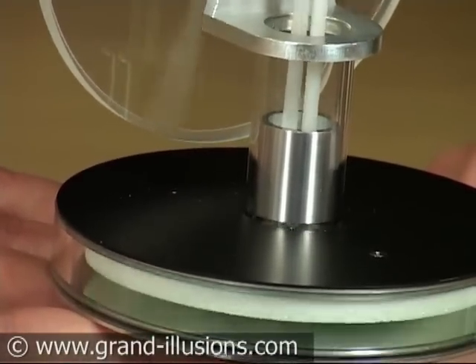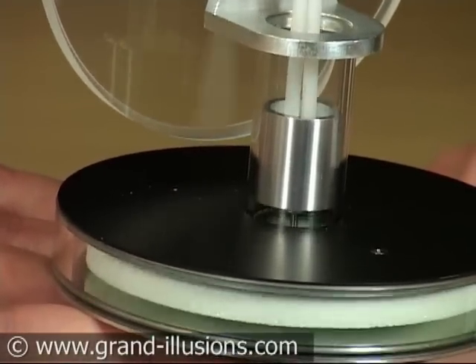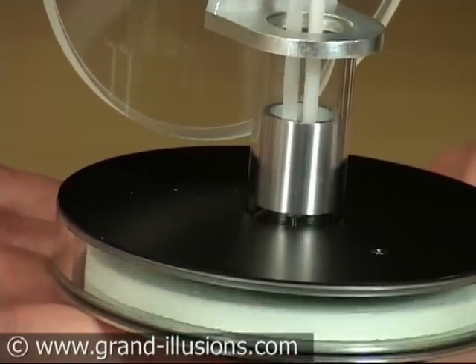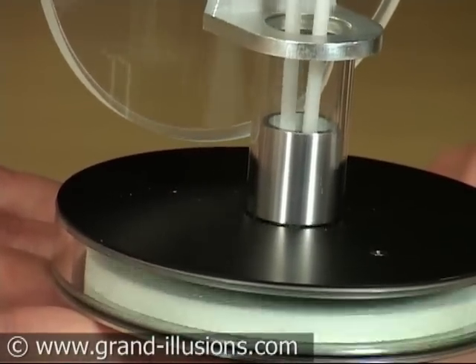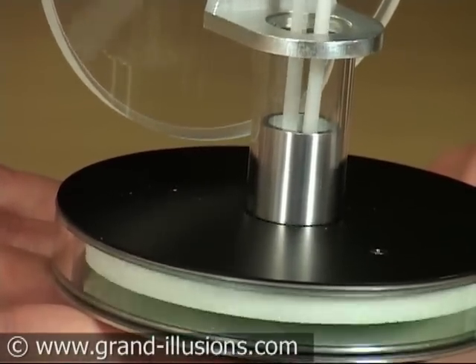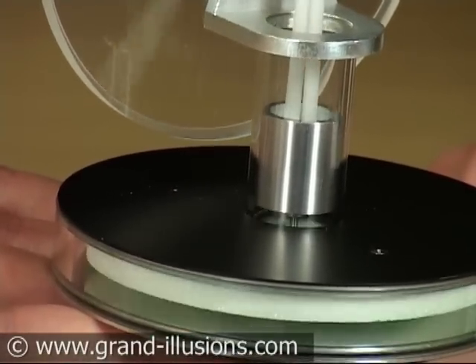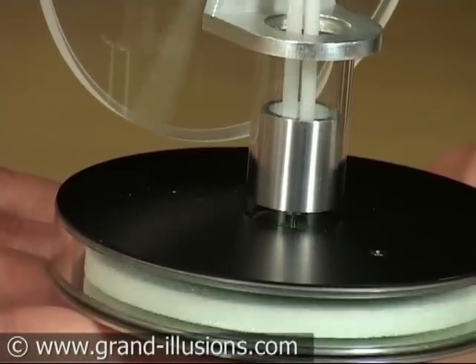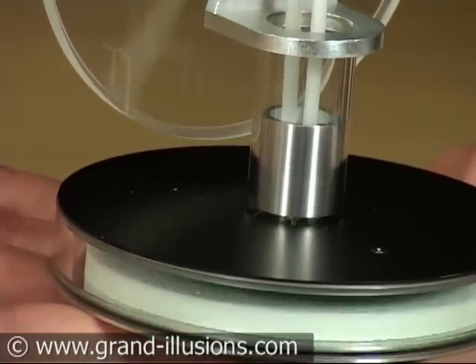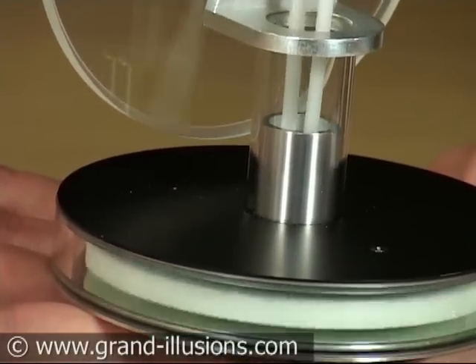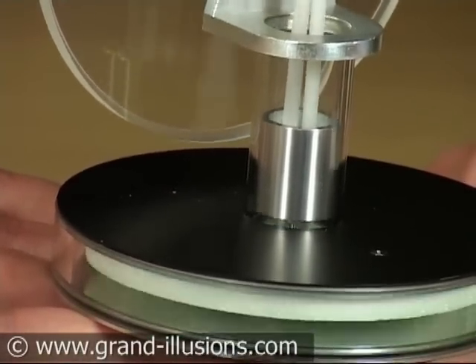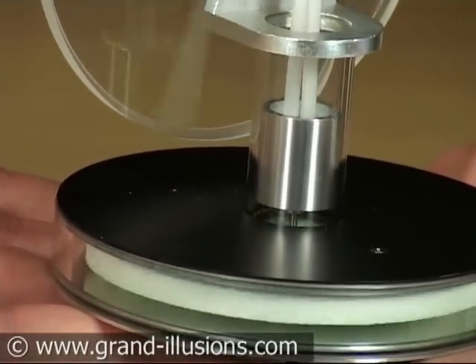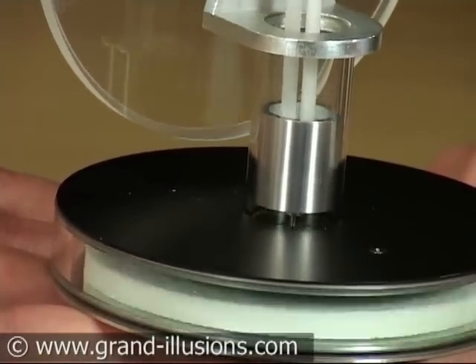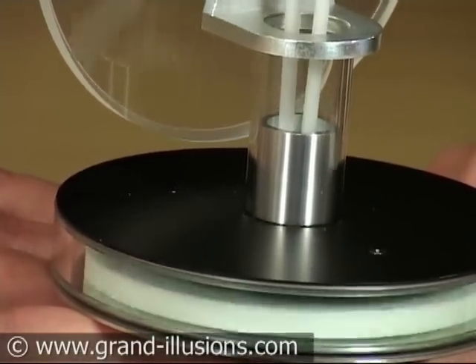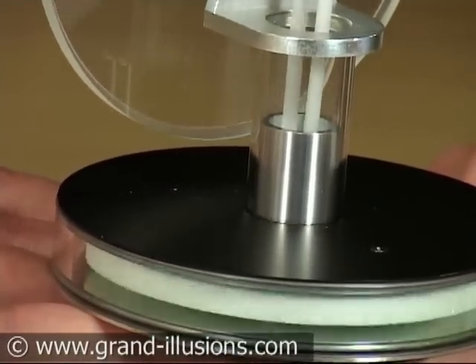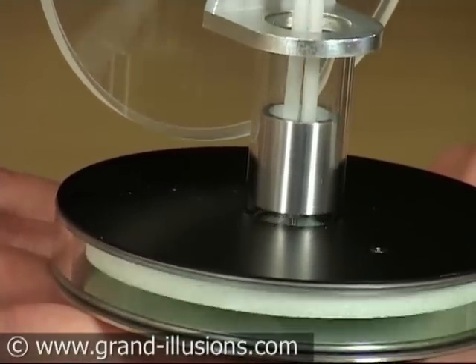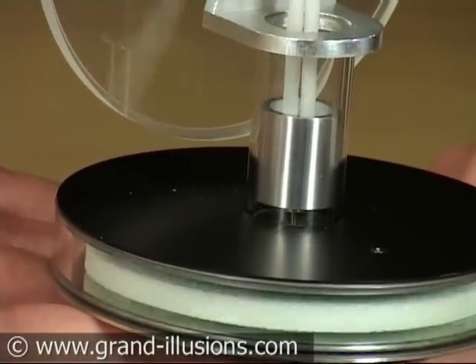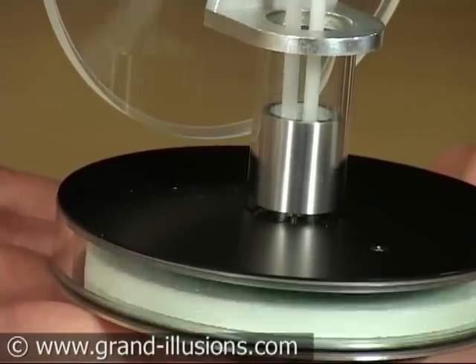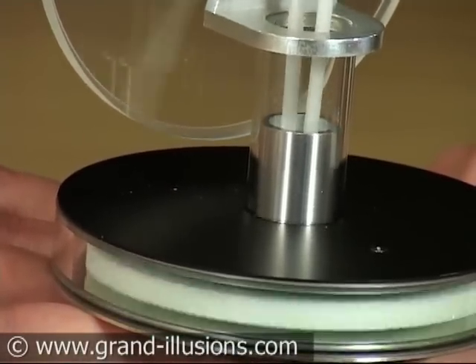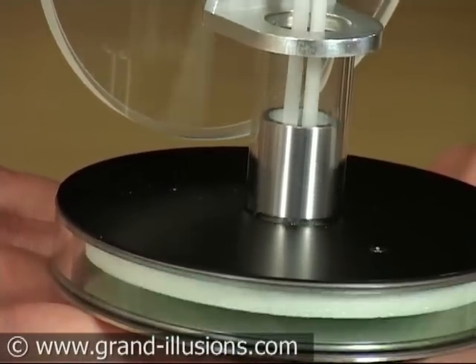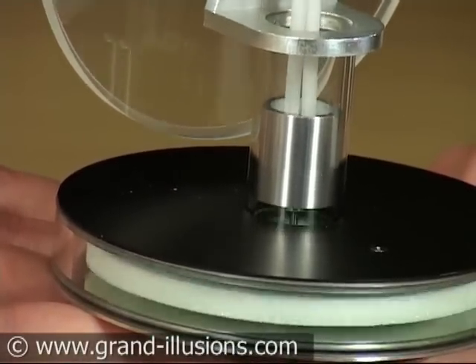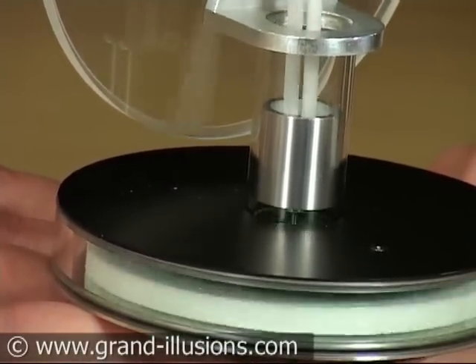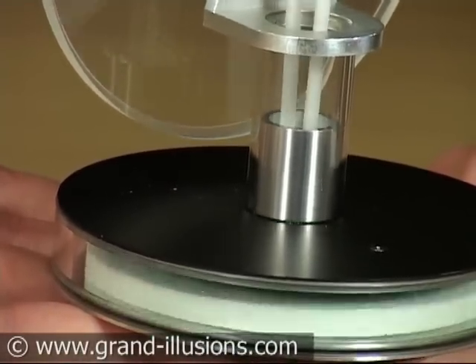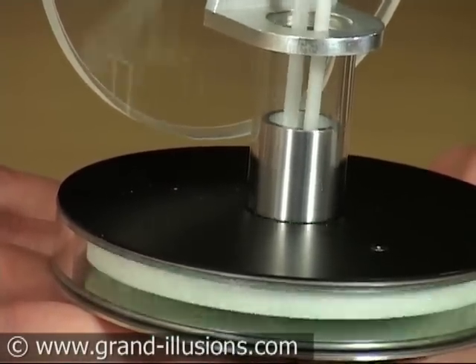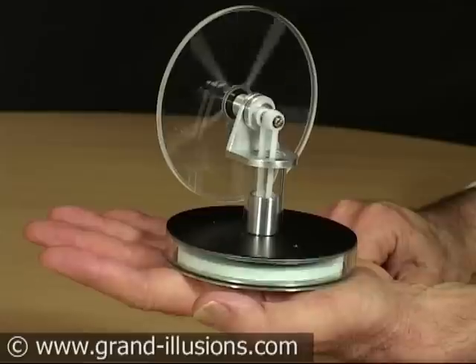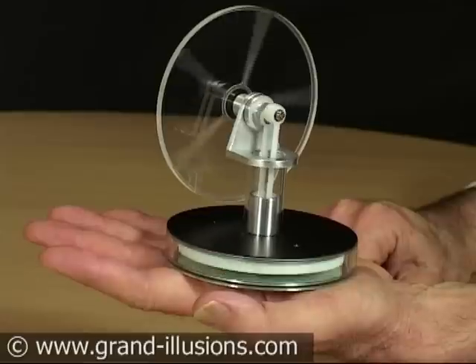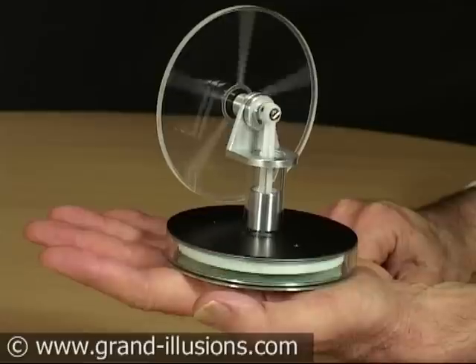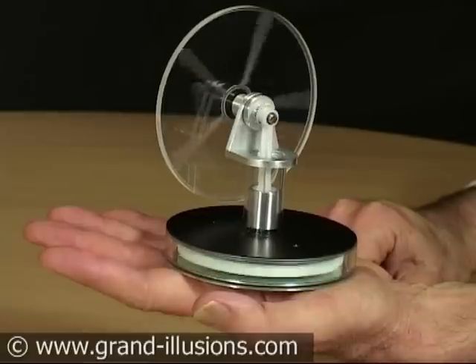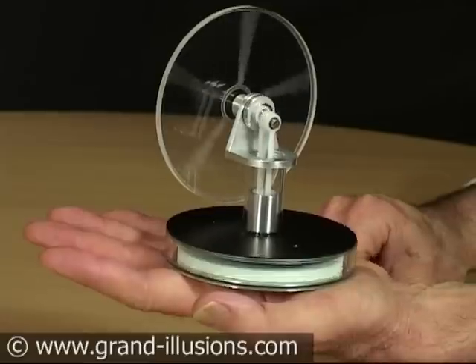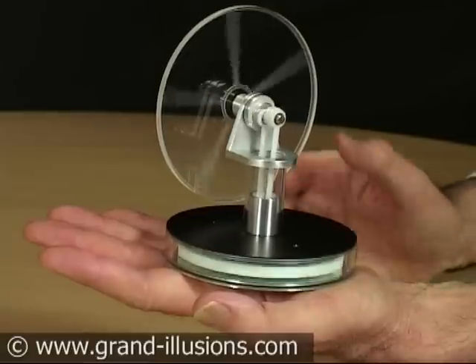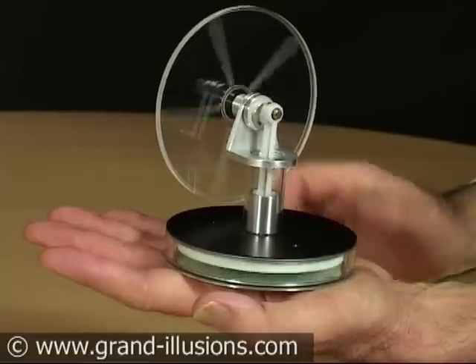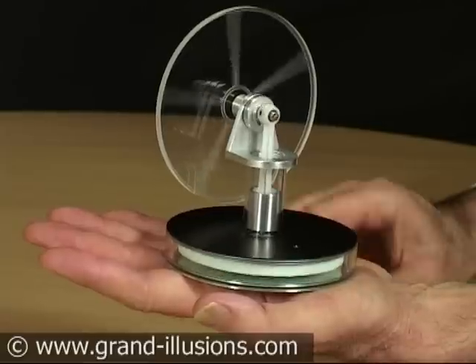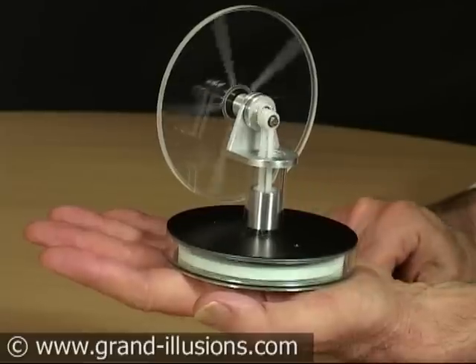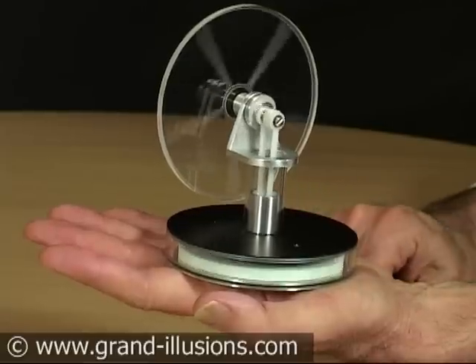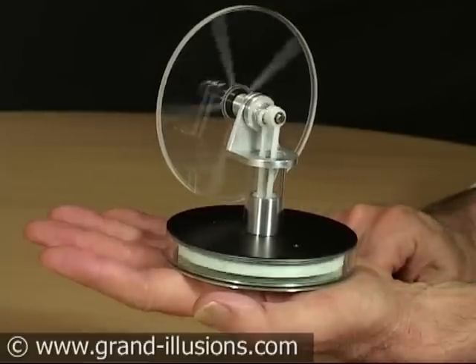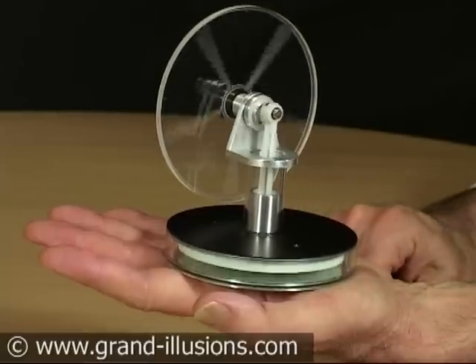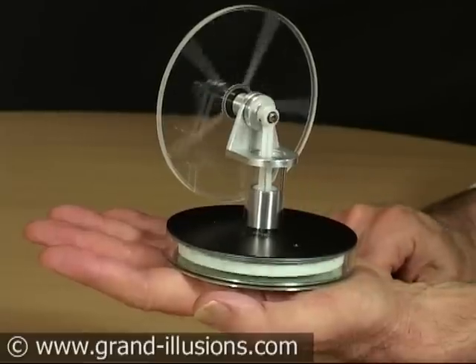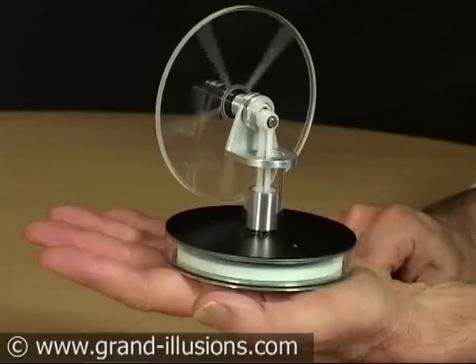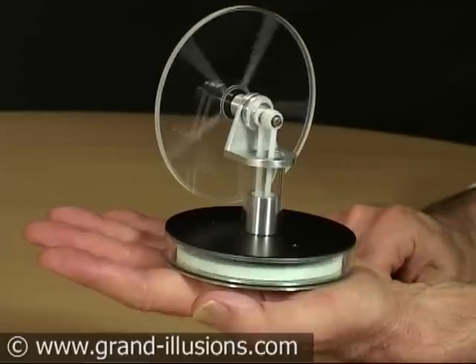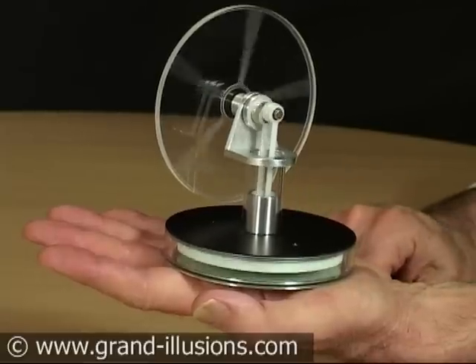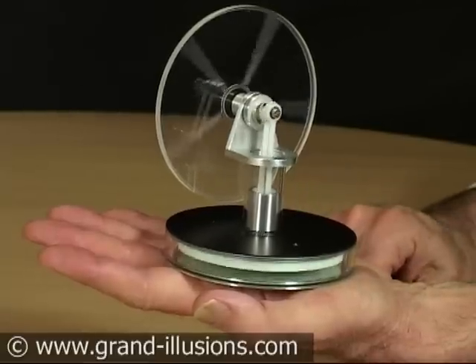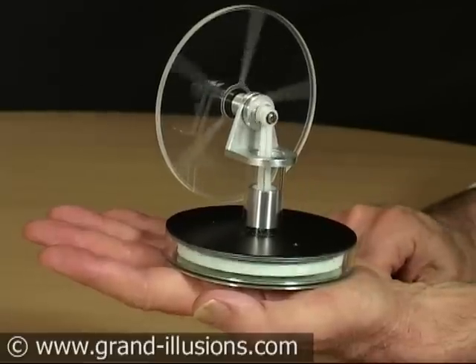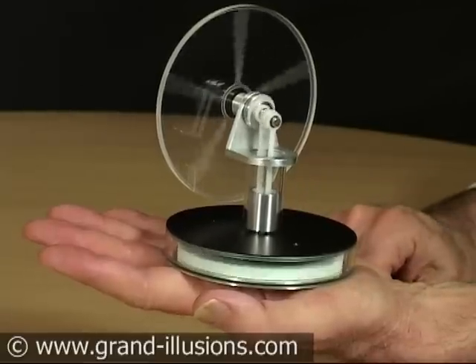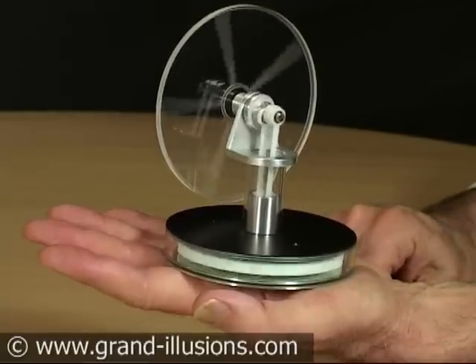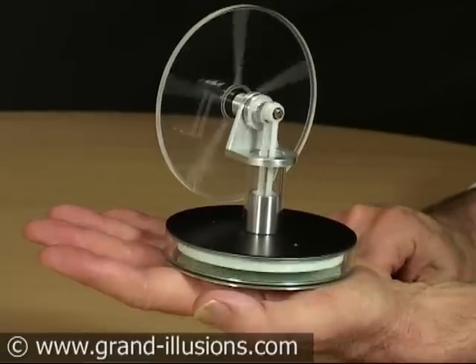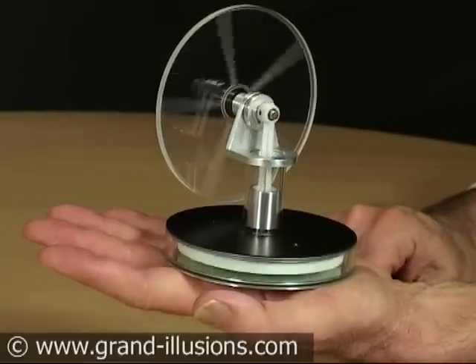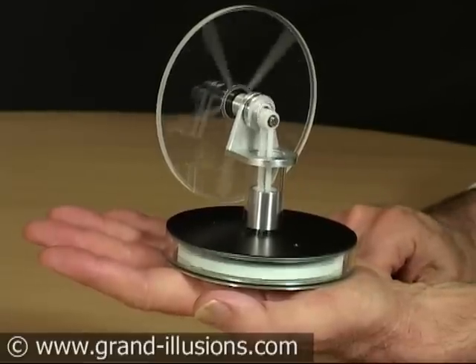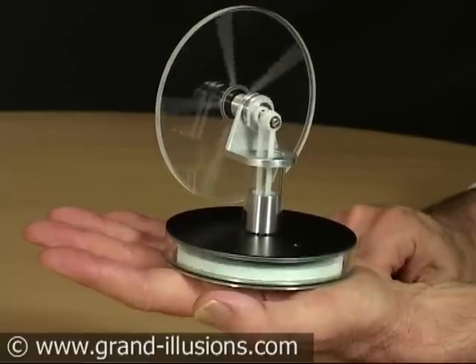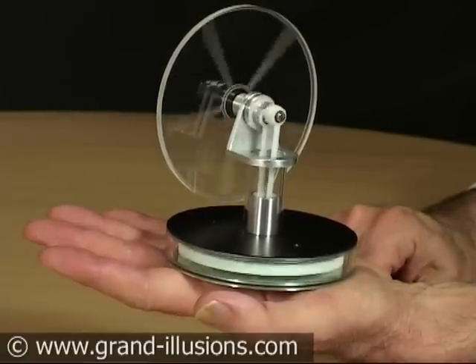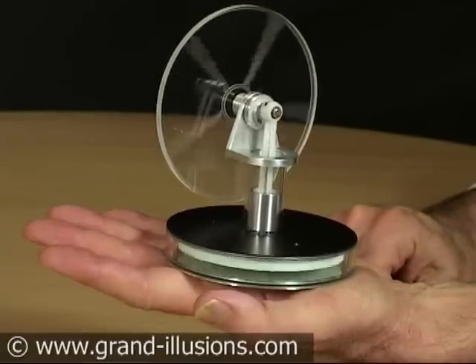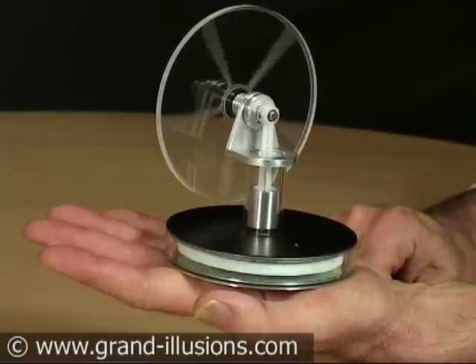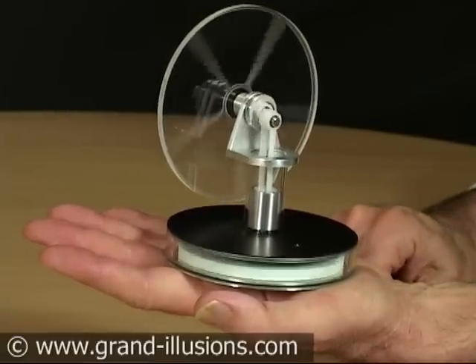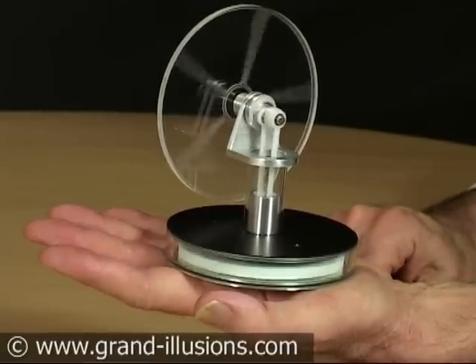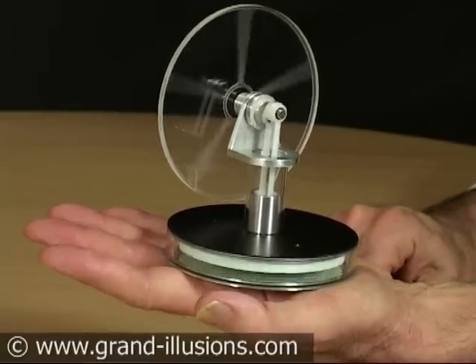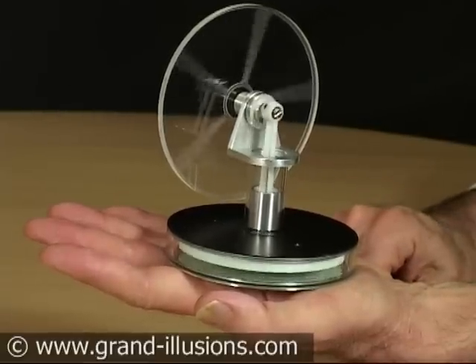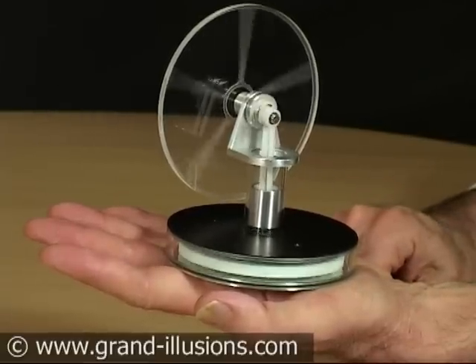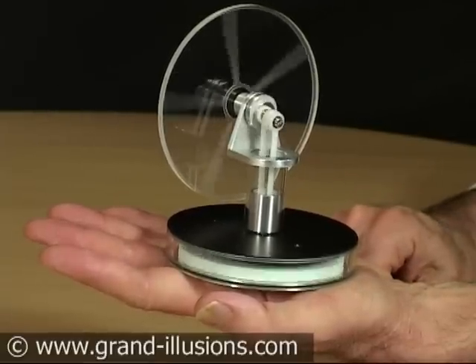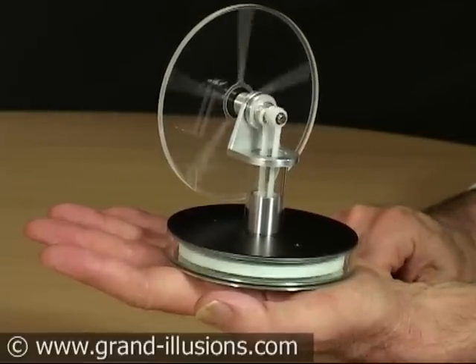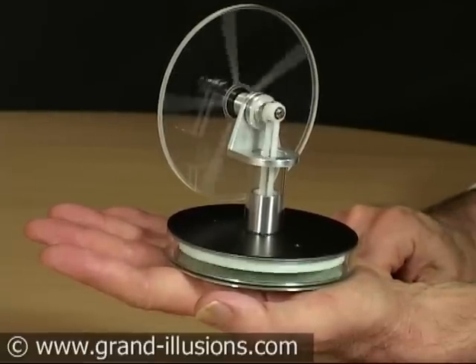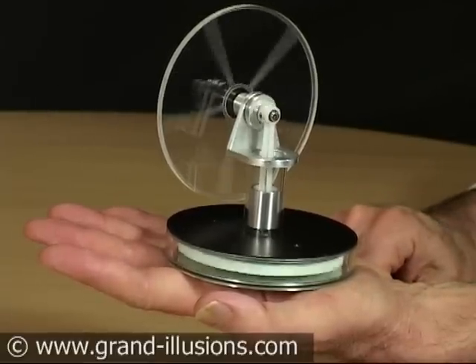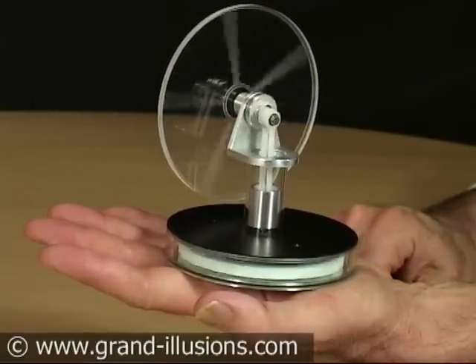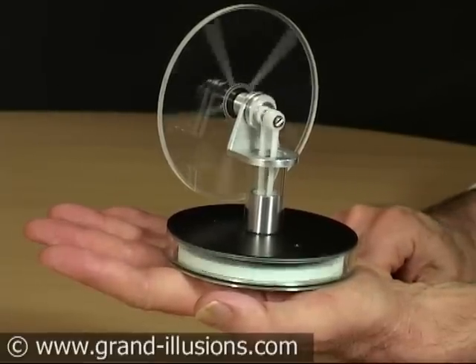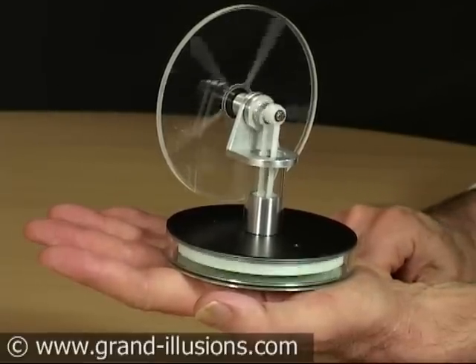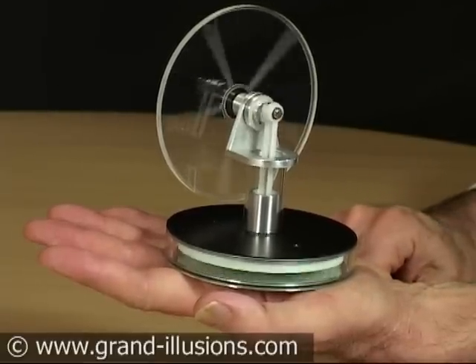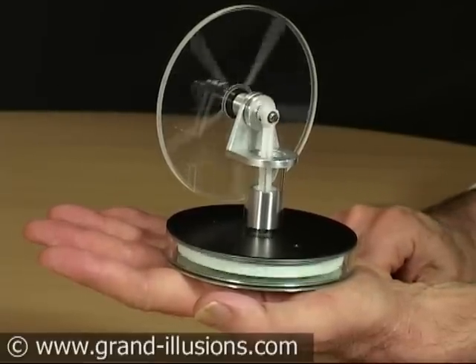What an absolute beauty. The Stirling engine working off the hand — warm hands.